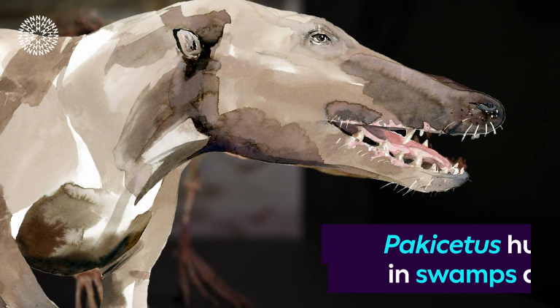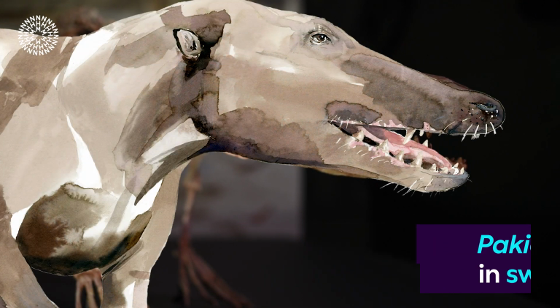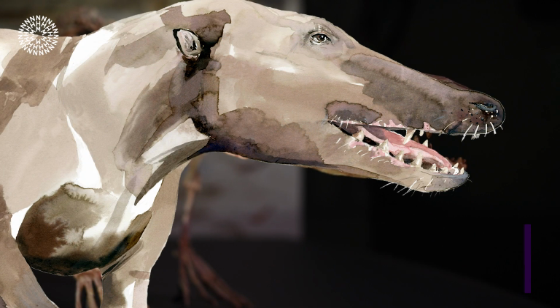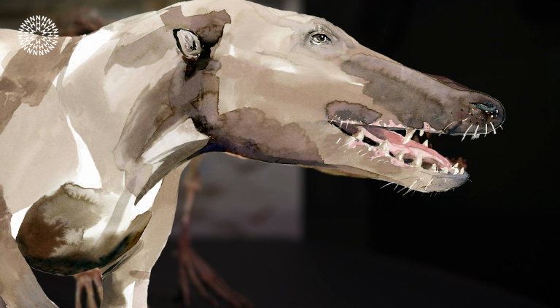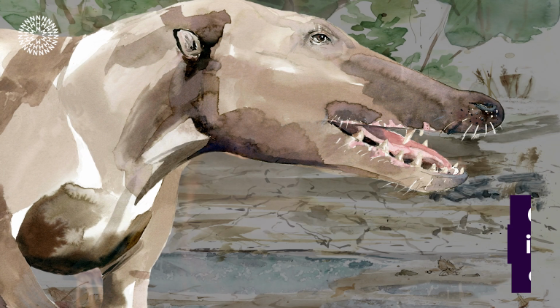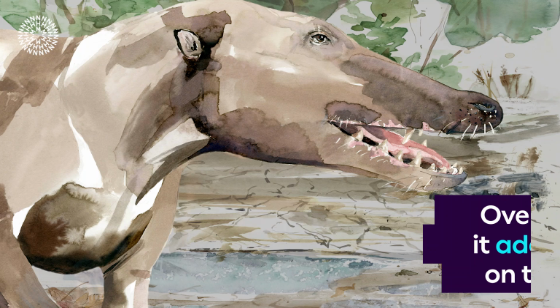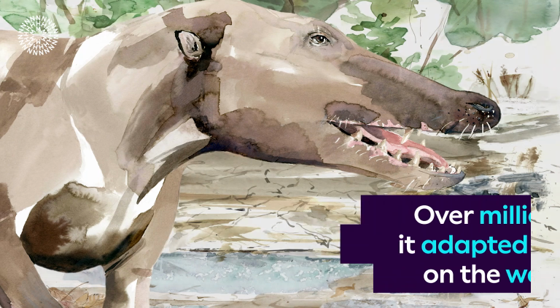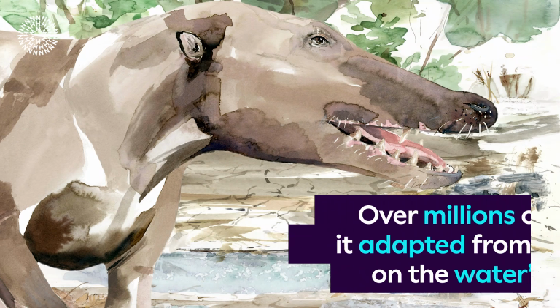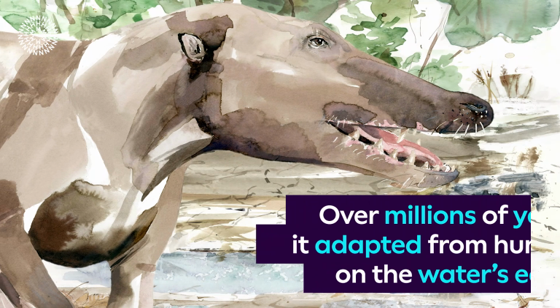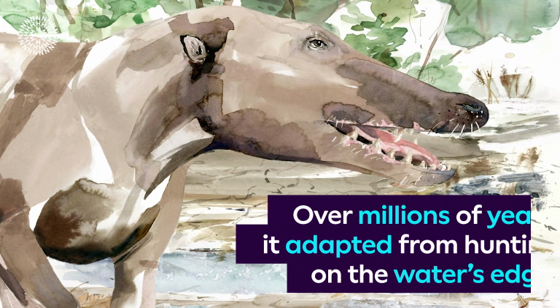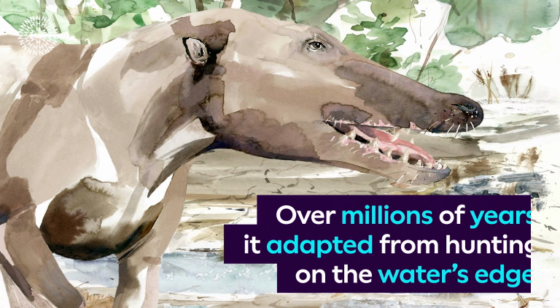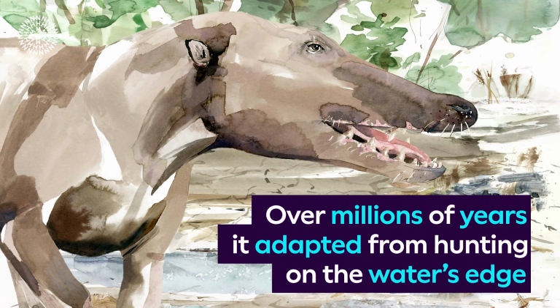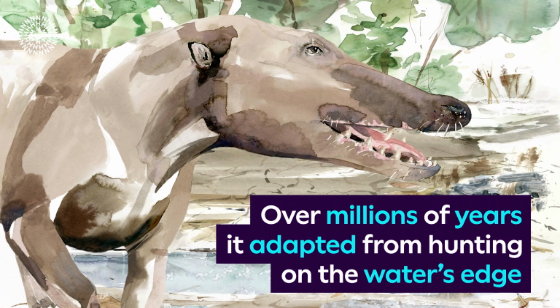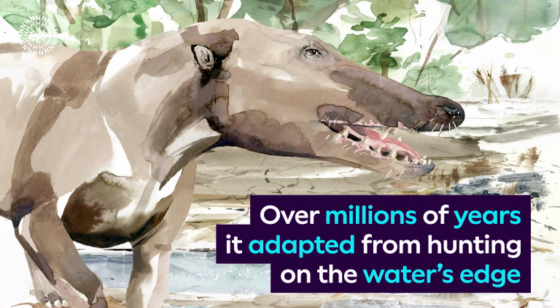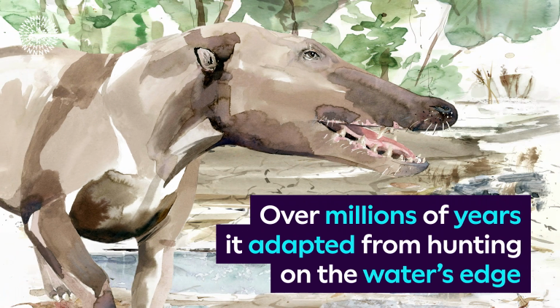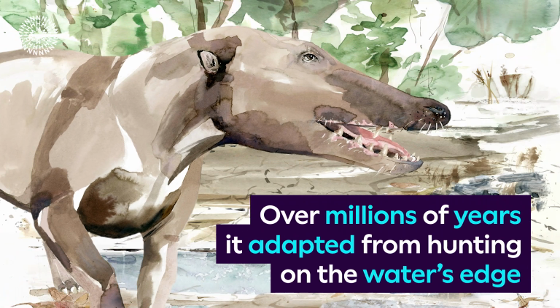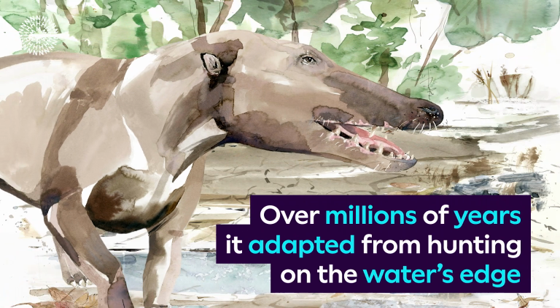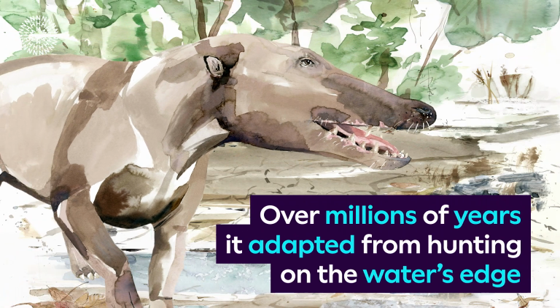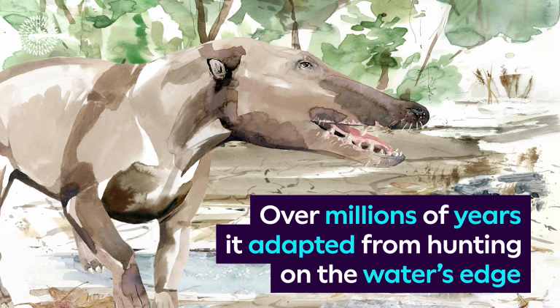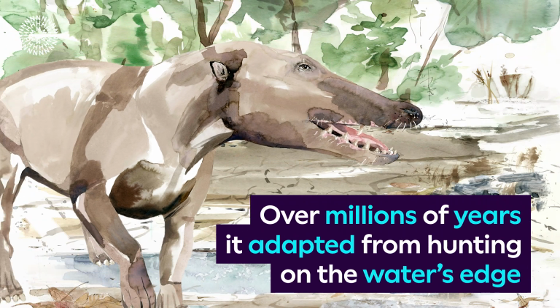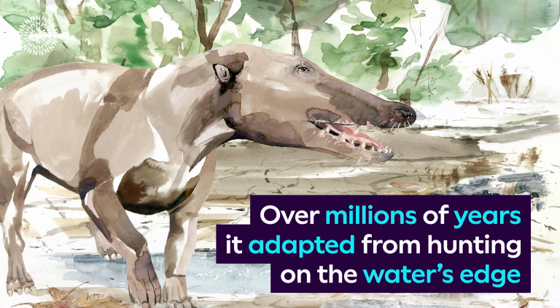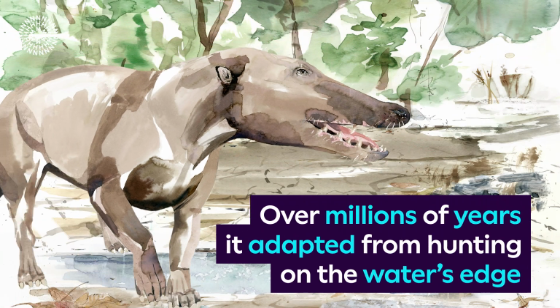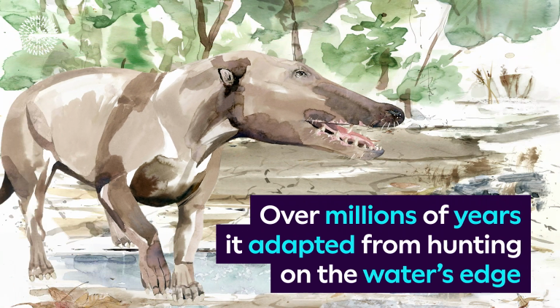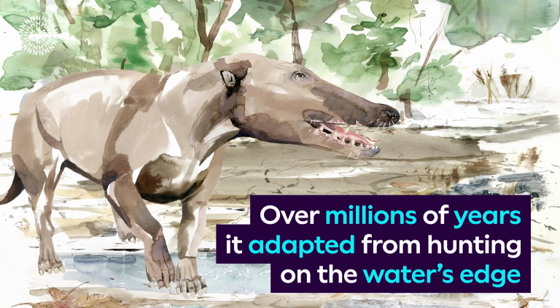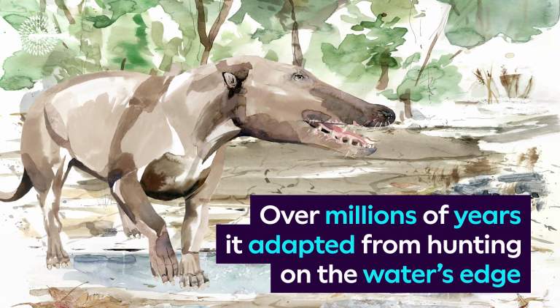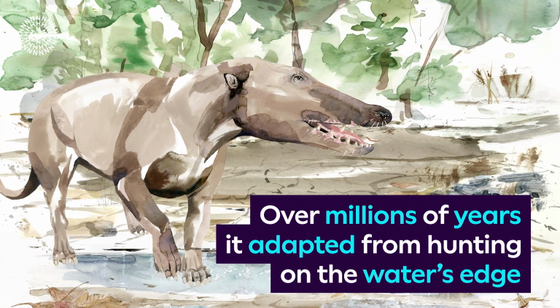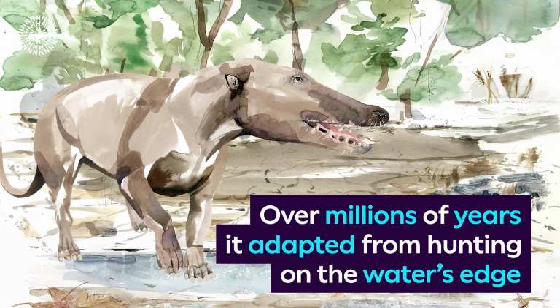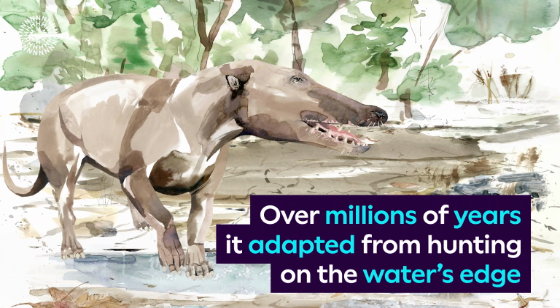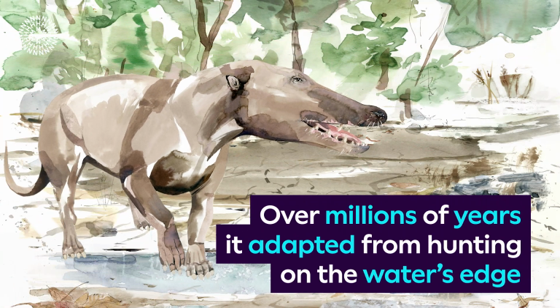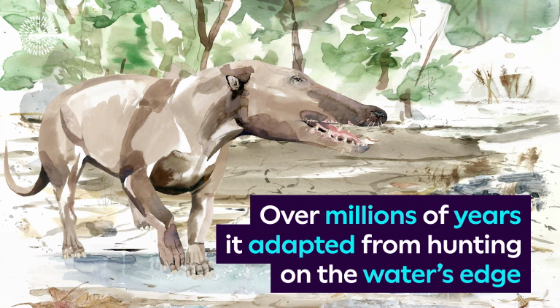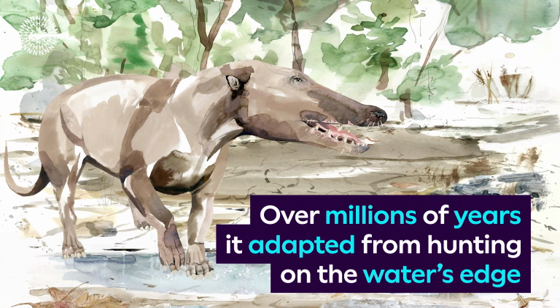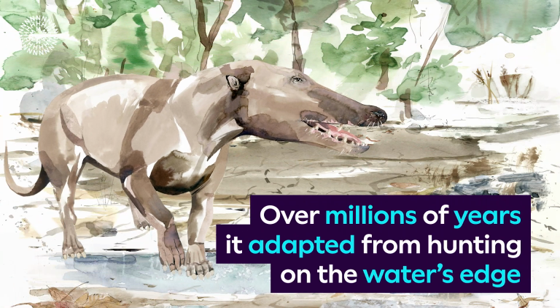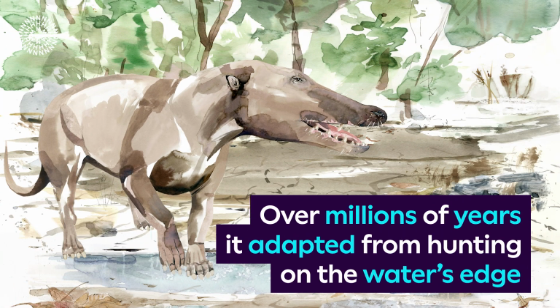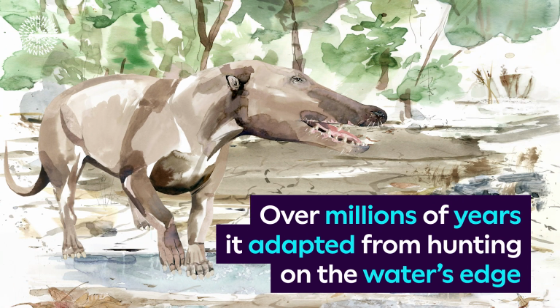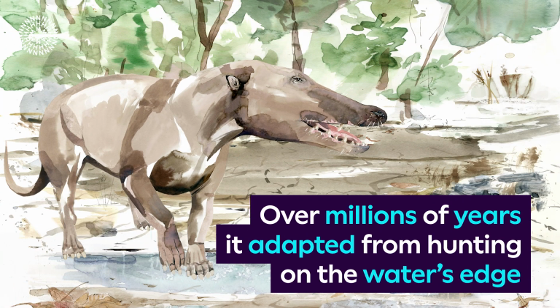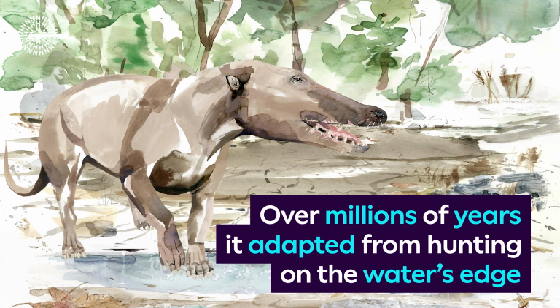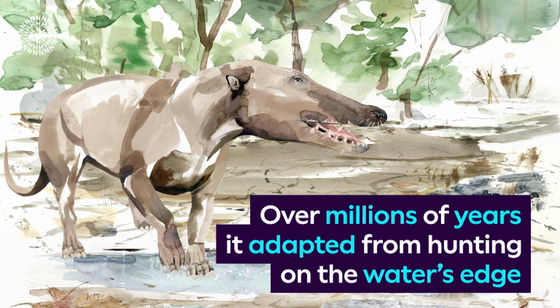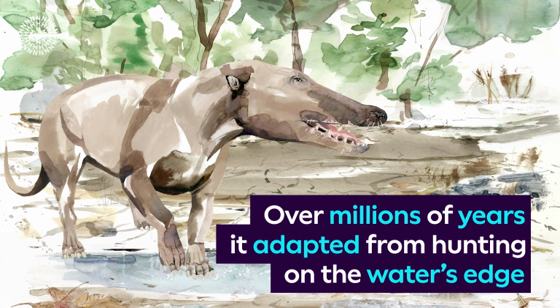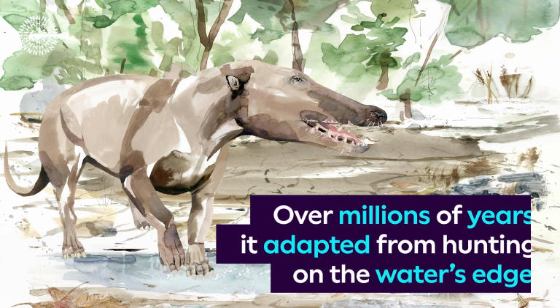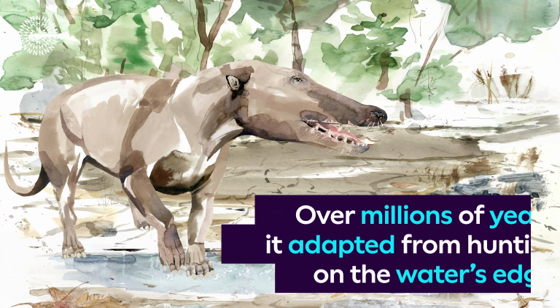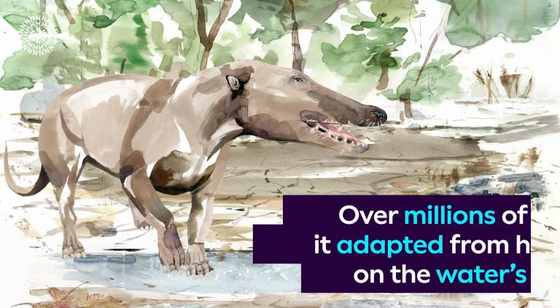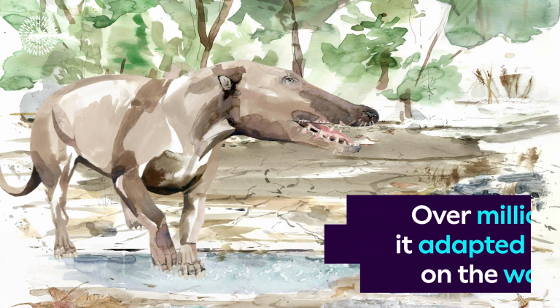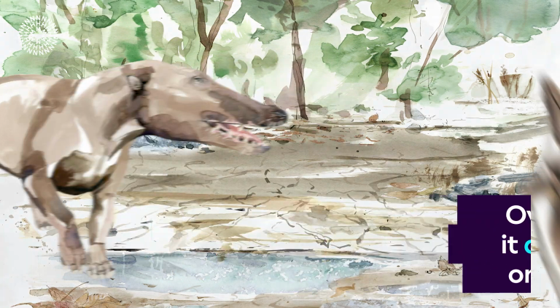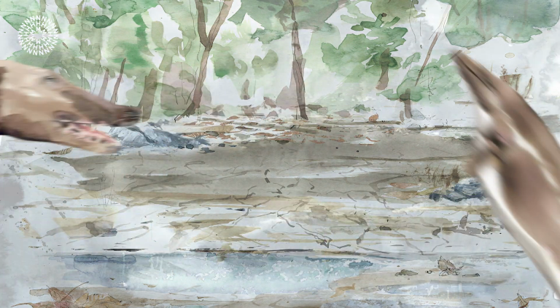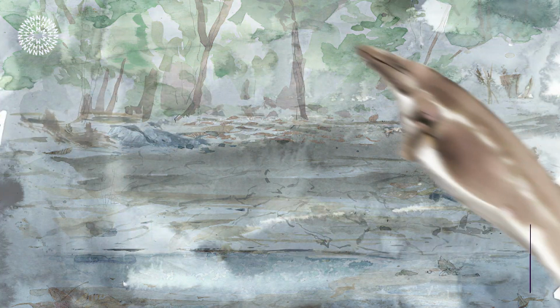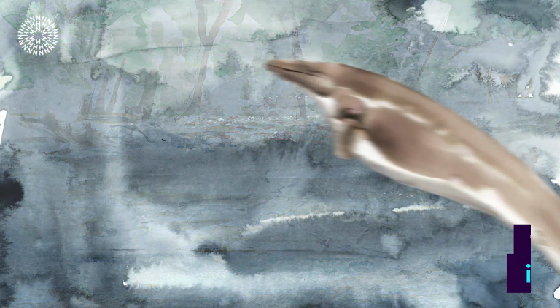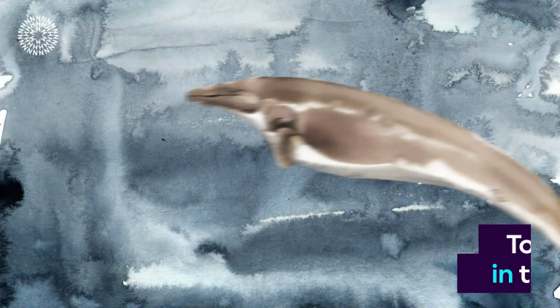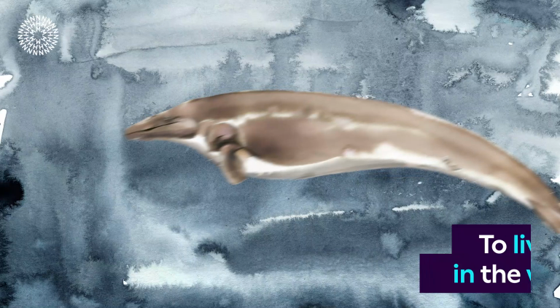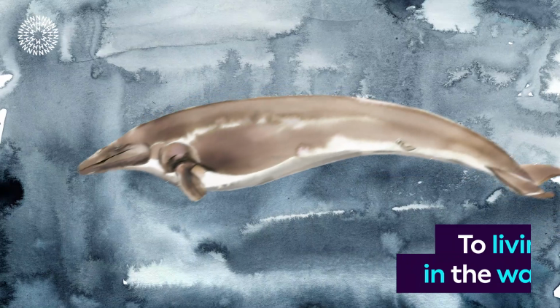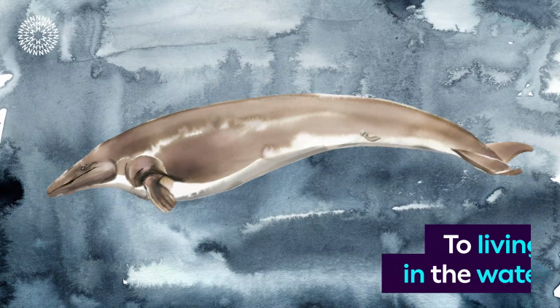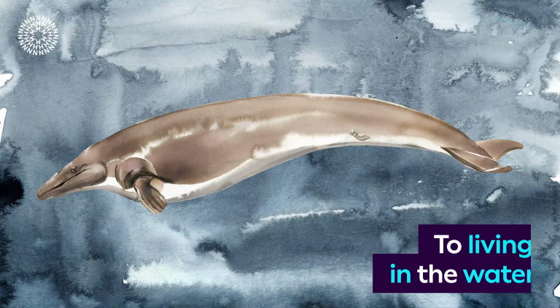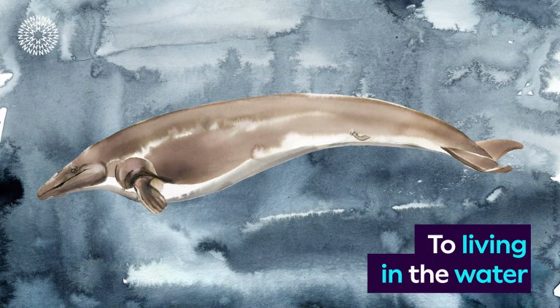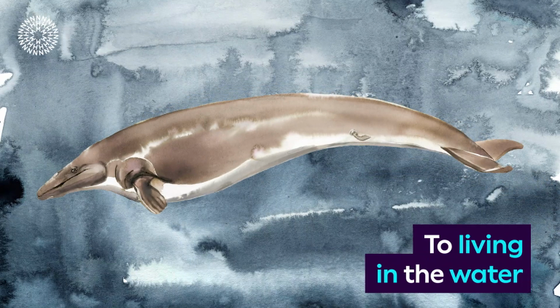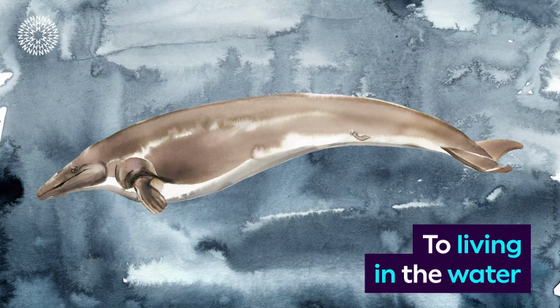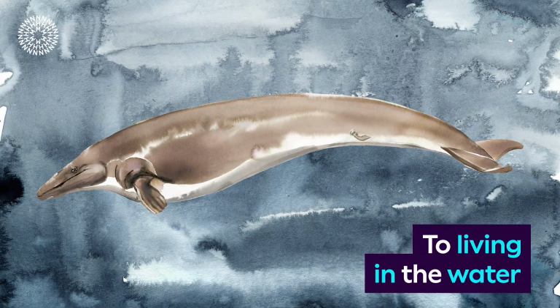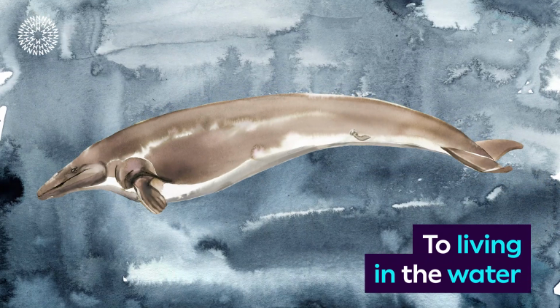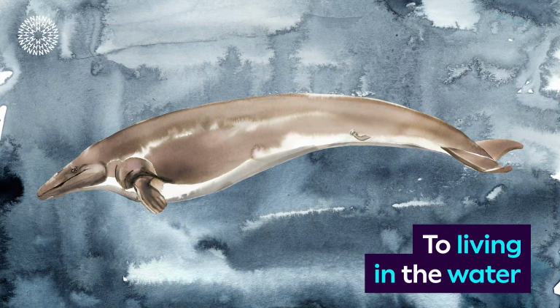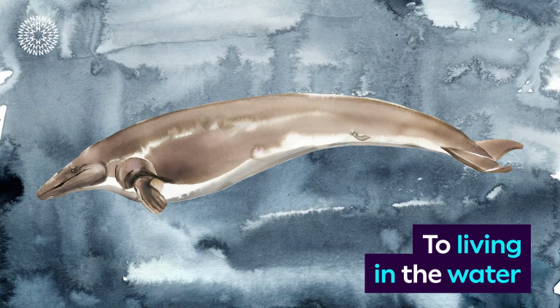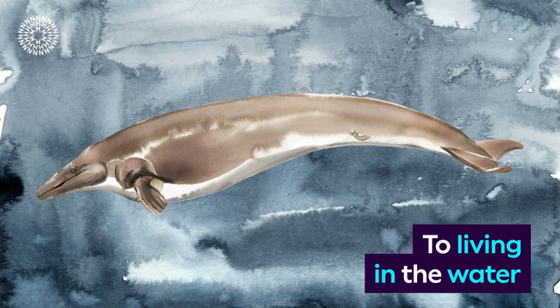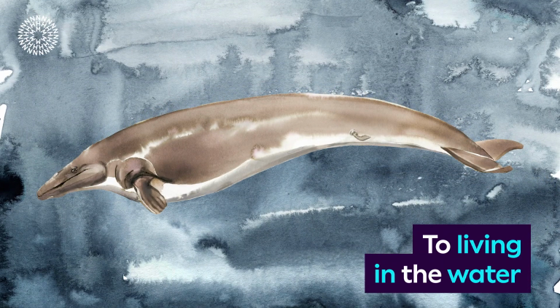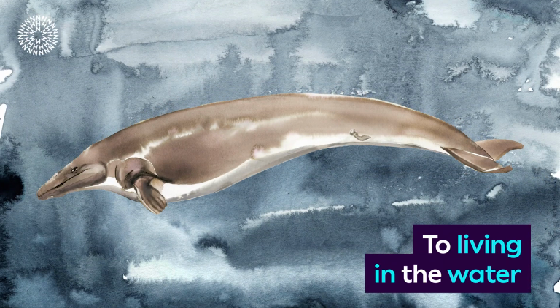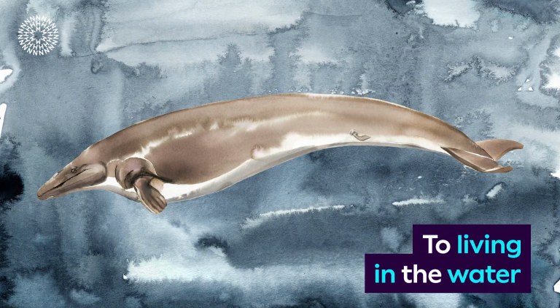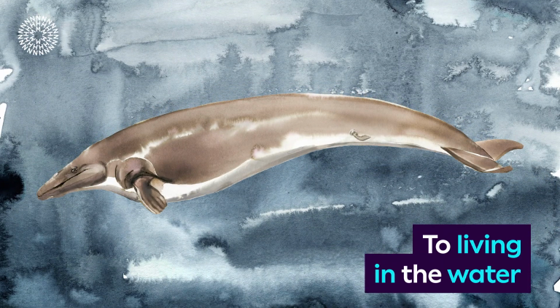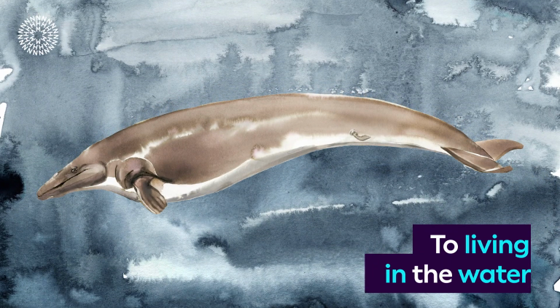Over millions of years, it adapted from hunting on the water's edge to living in the water.